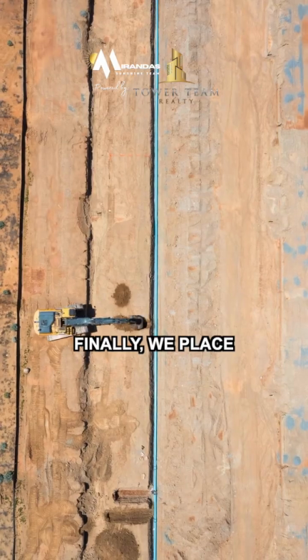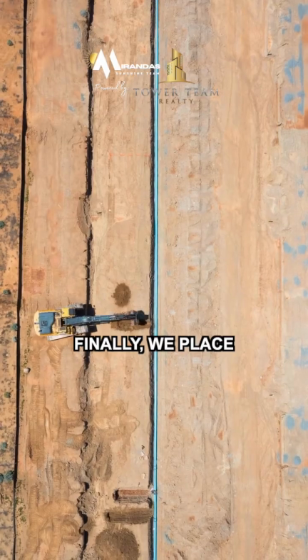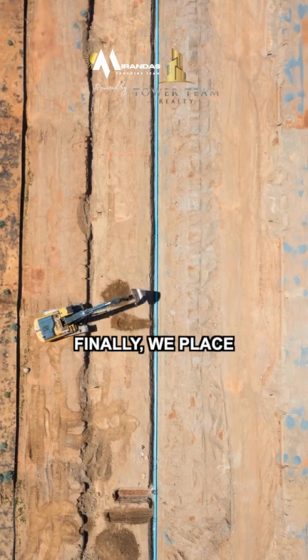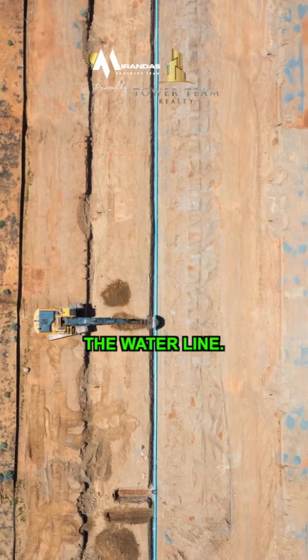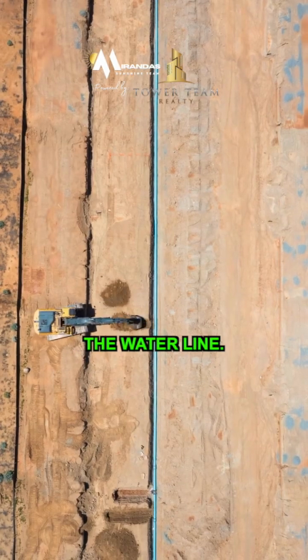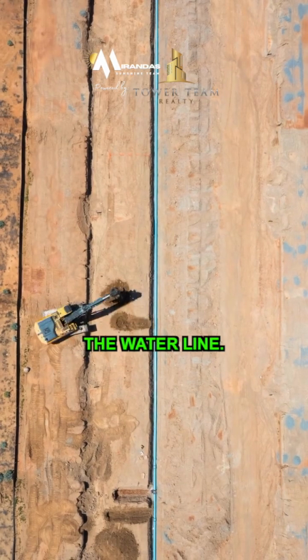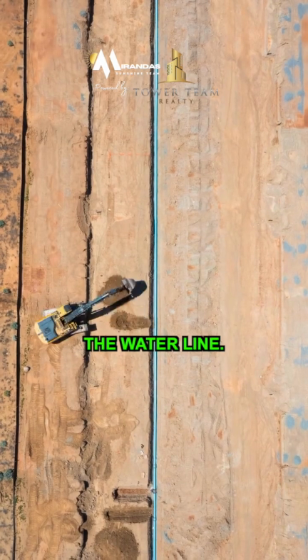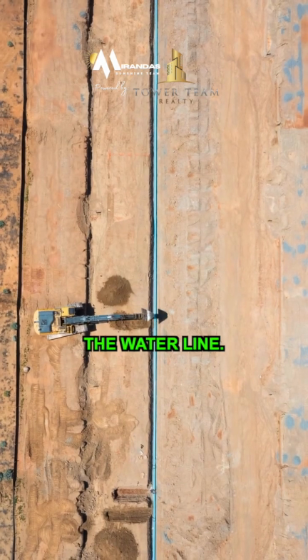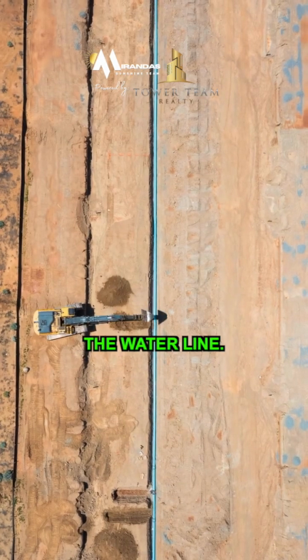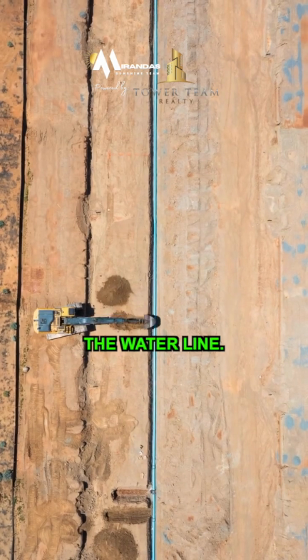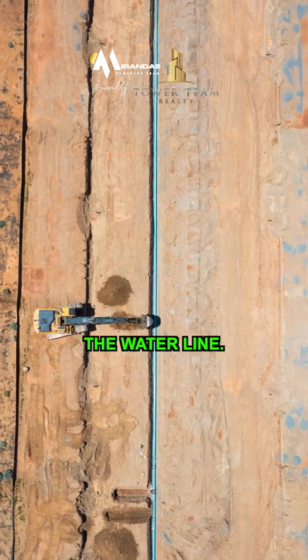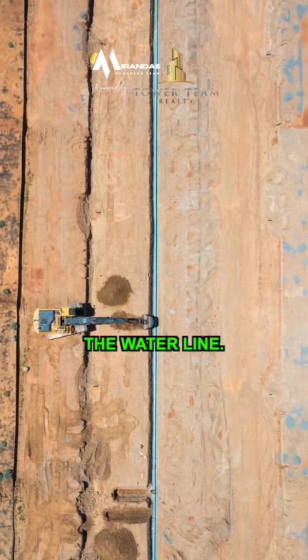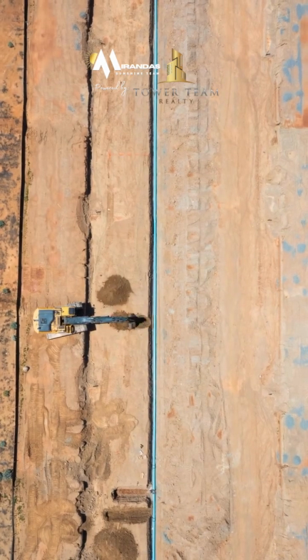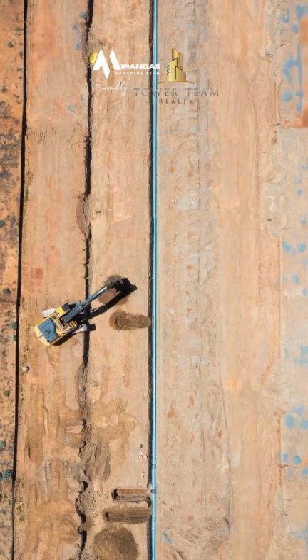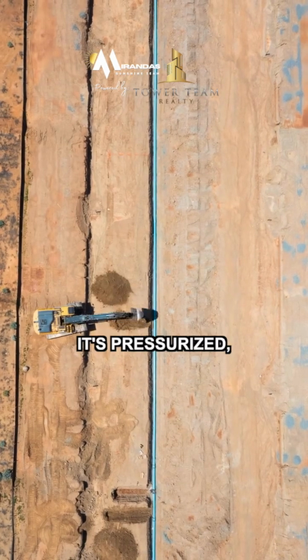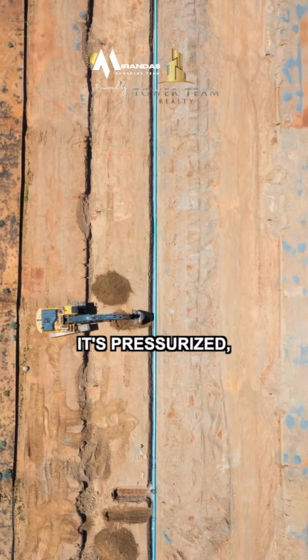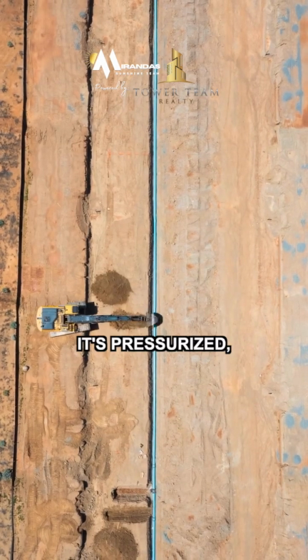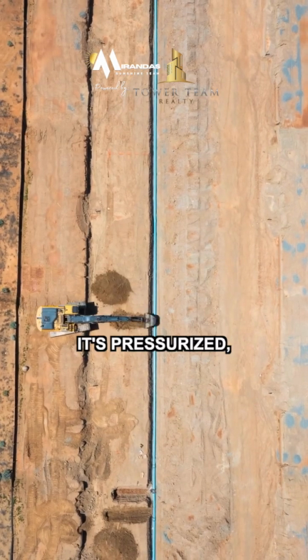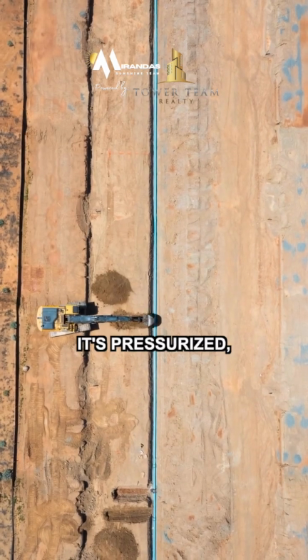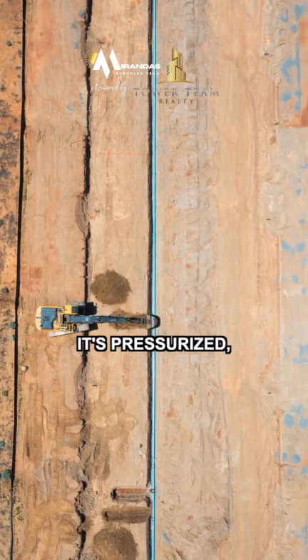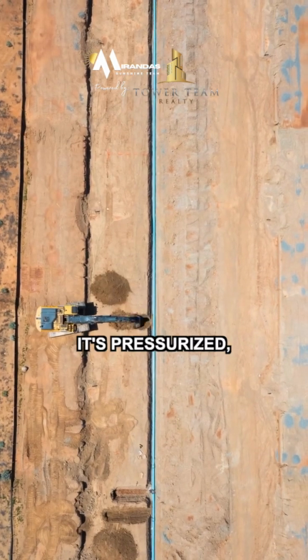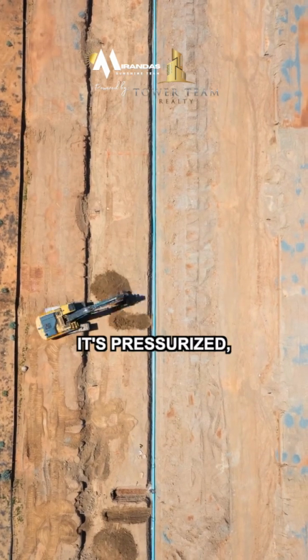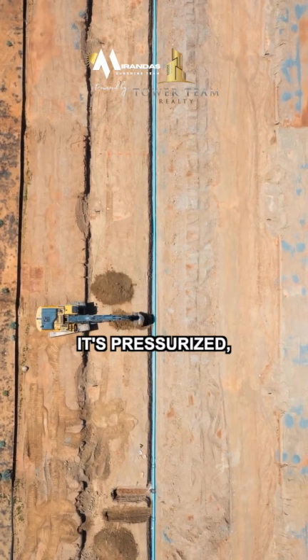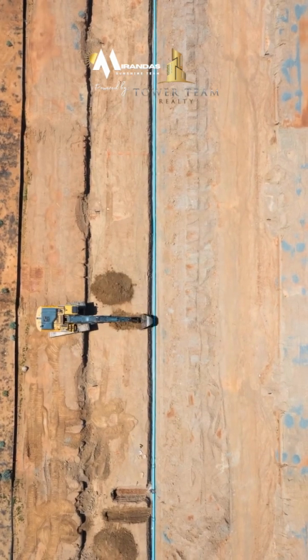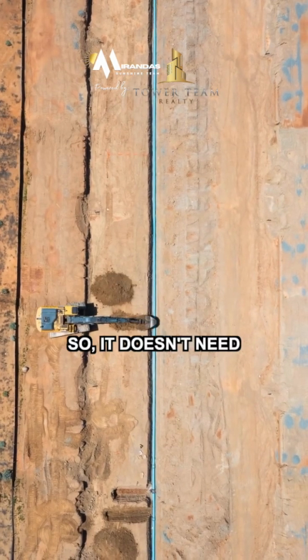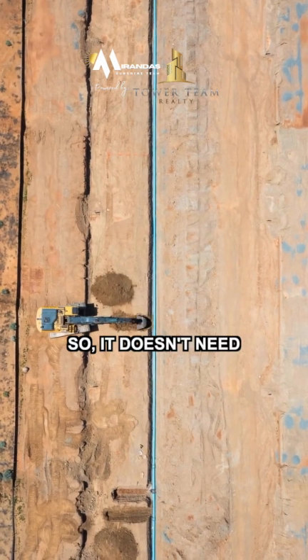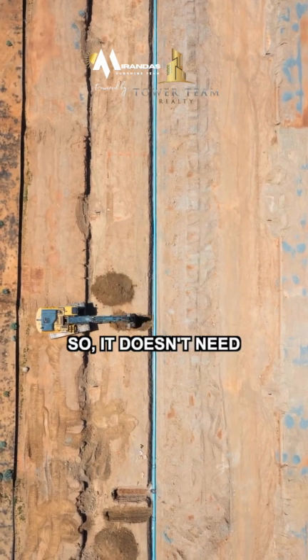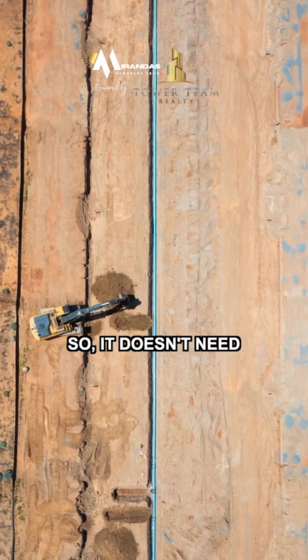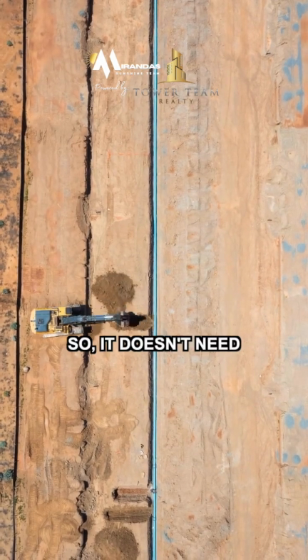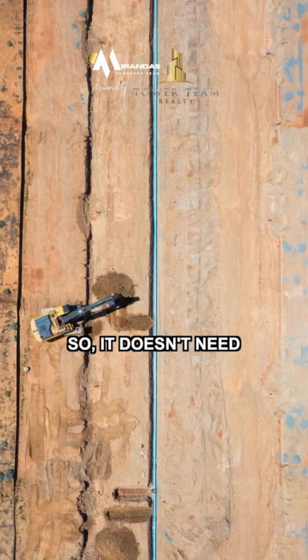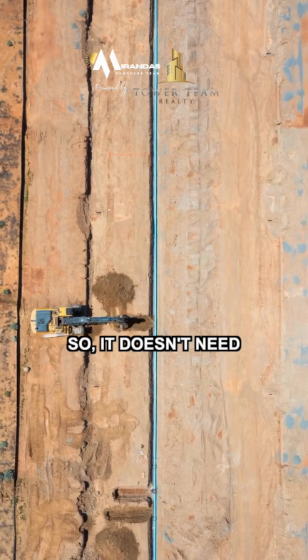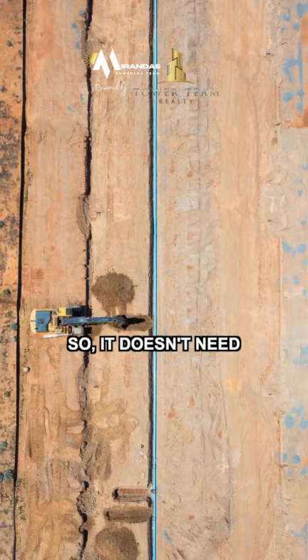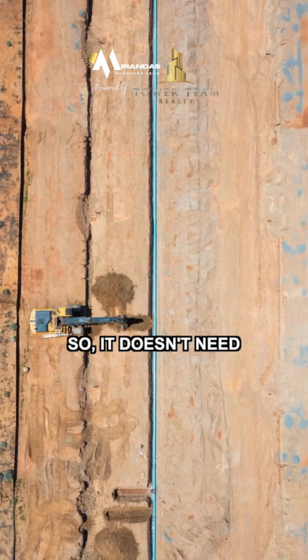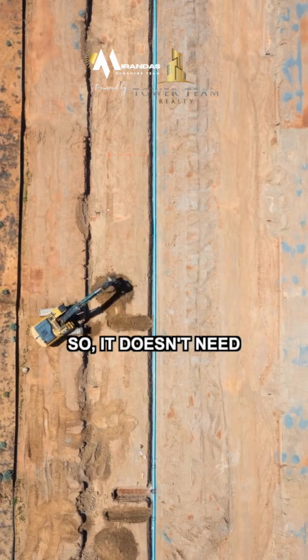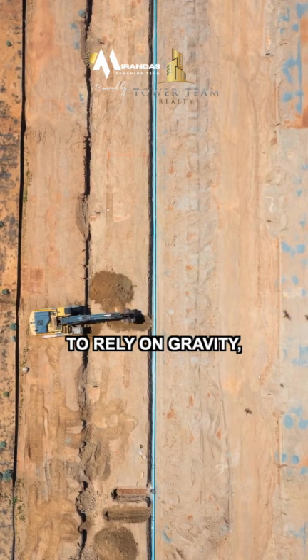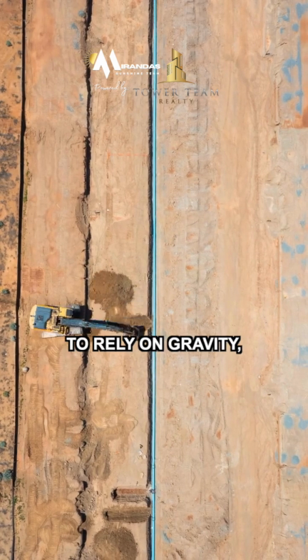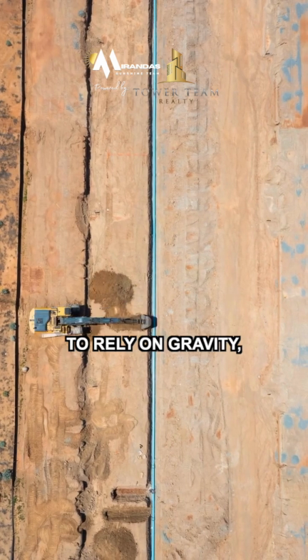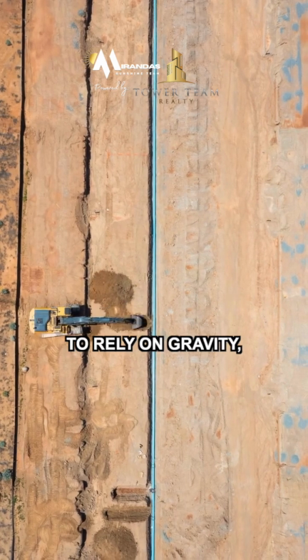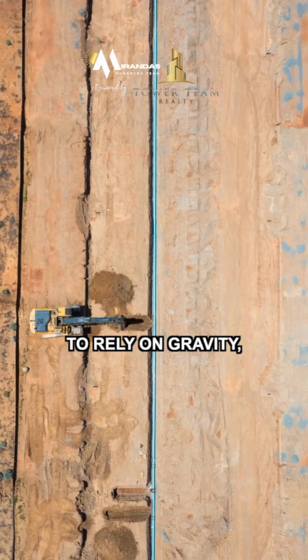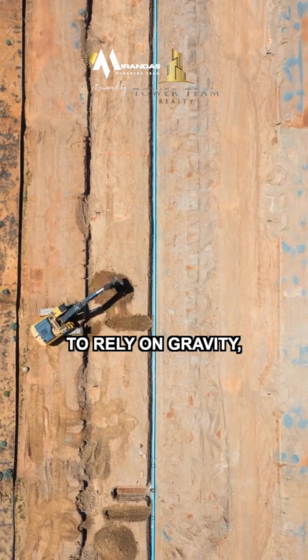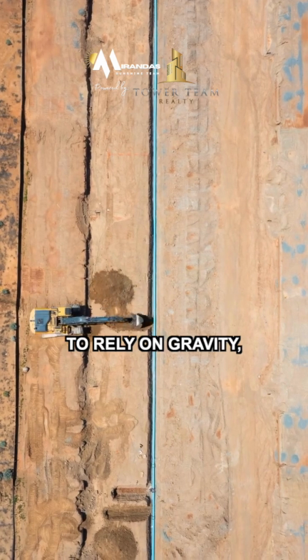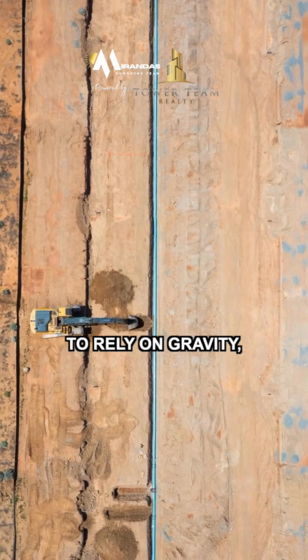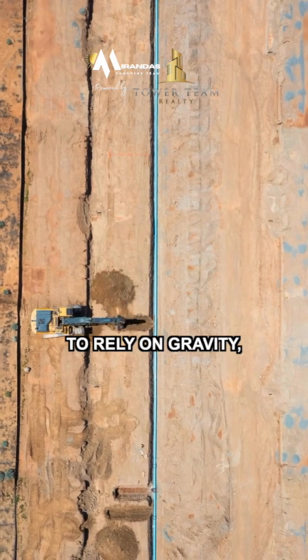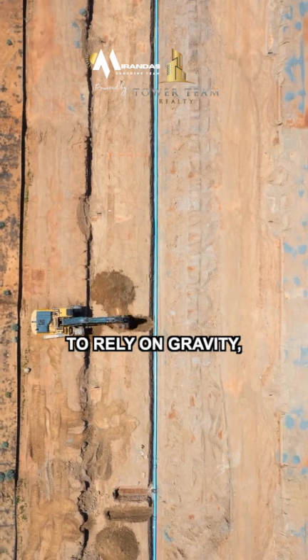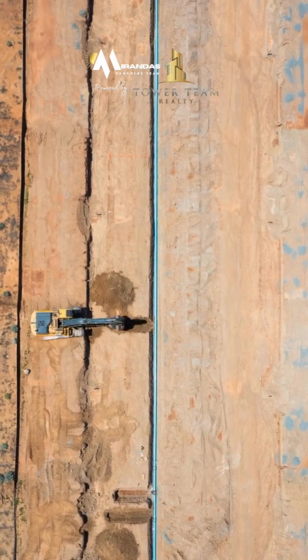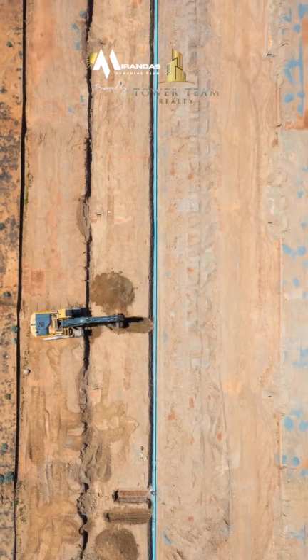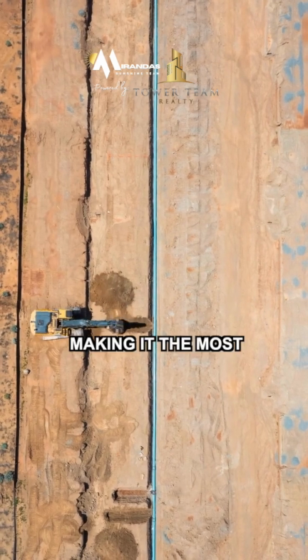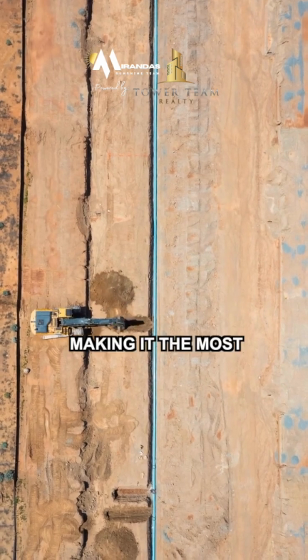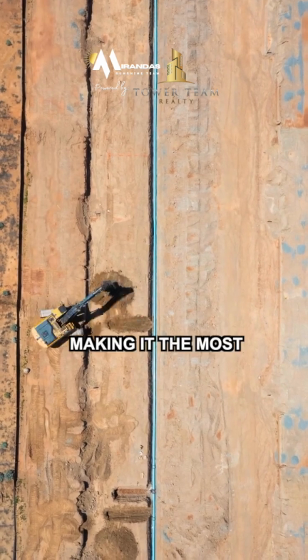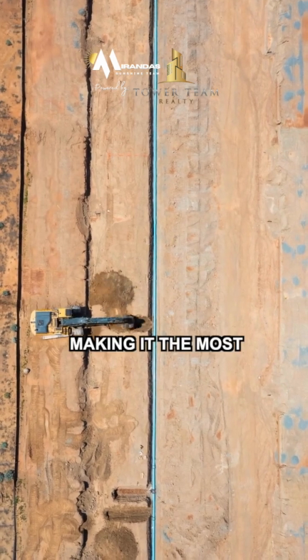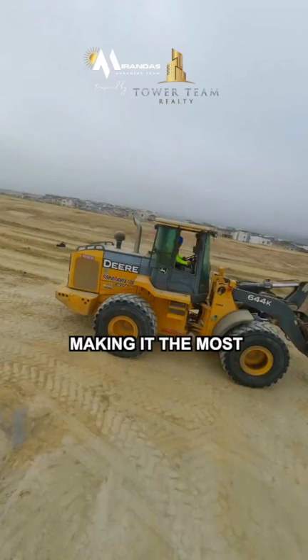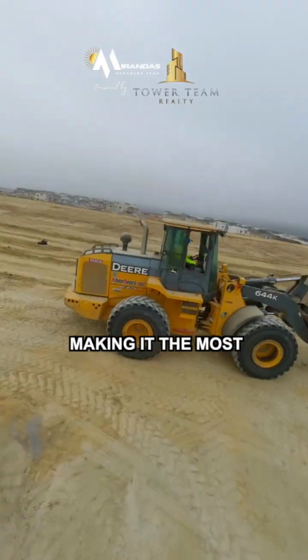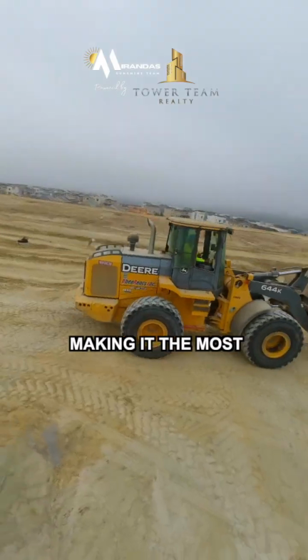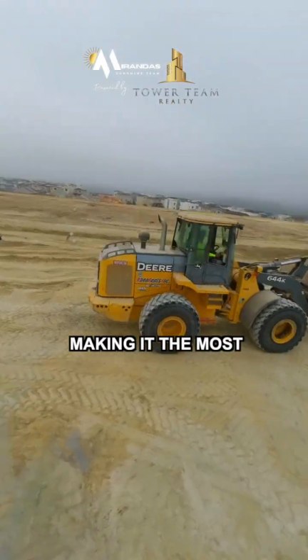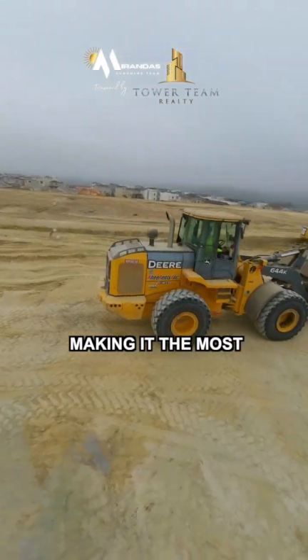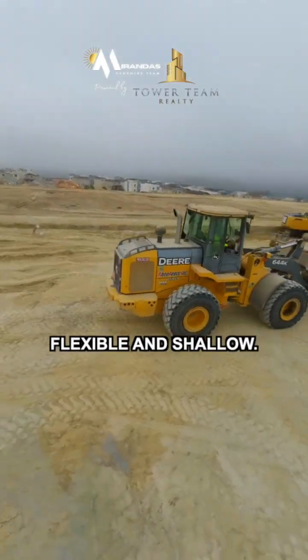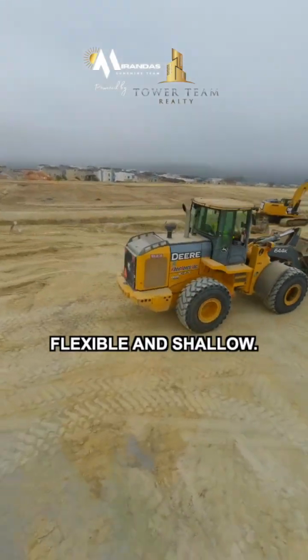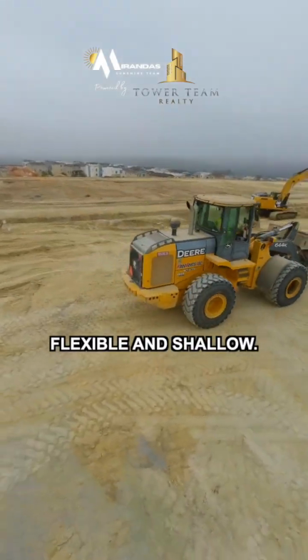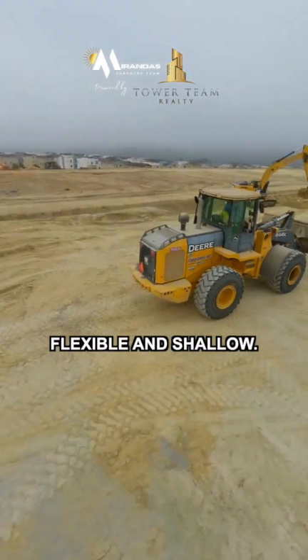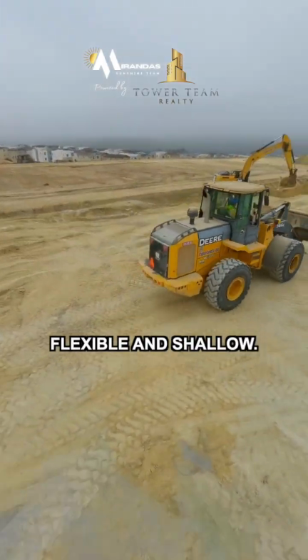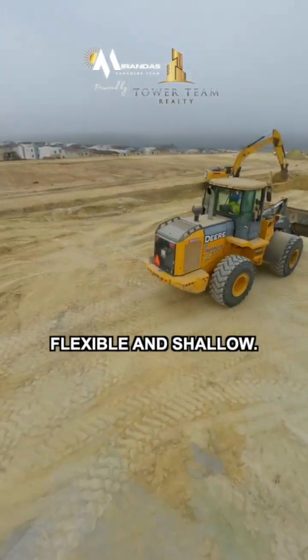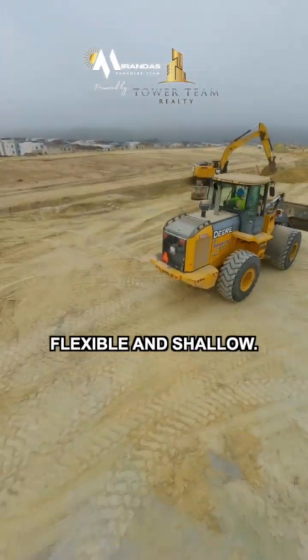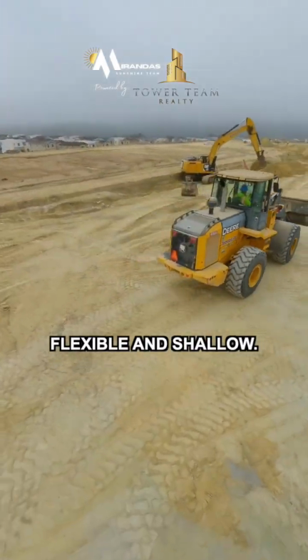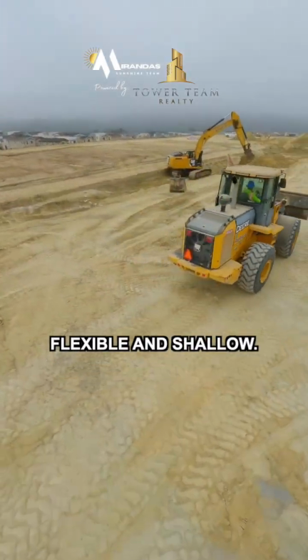Finally, we place the water line. It's pressurized, so it doesn't need to rely on gravity, making it the most flexible and shallow.